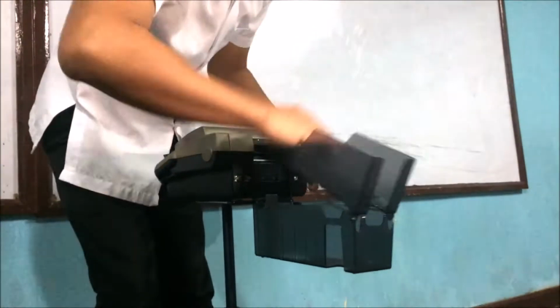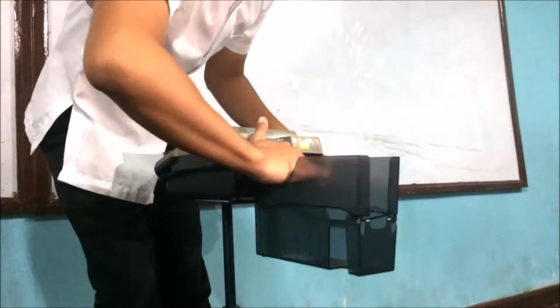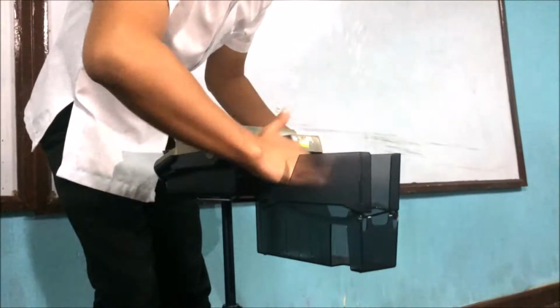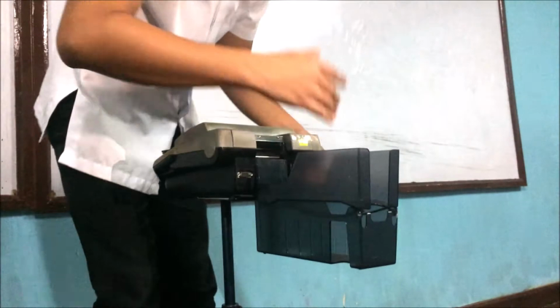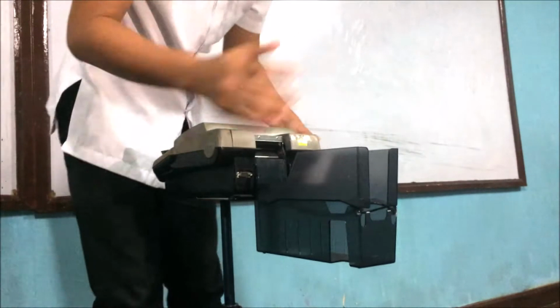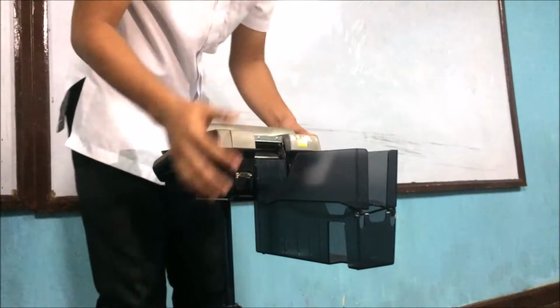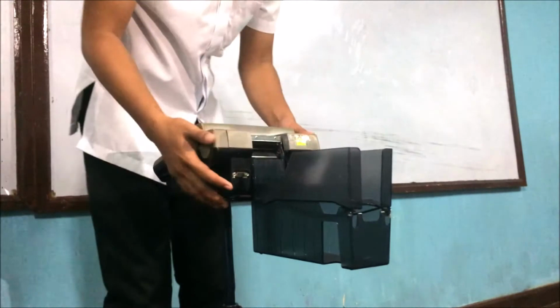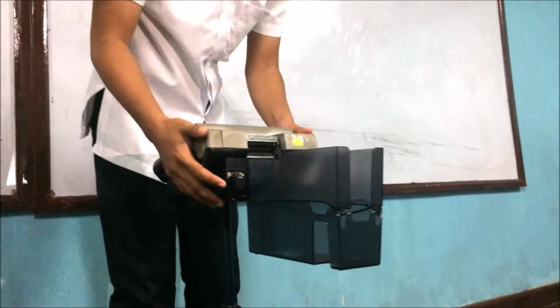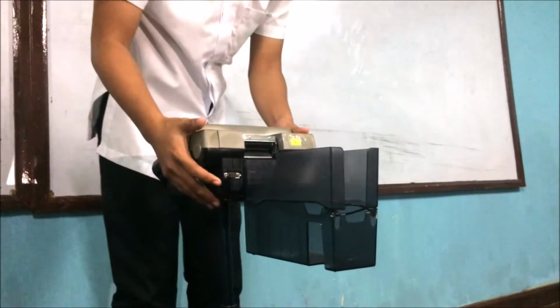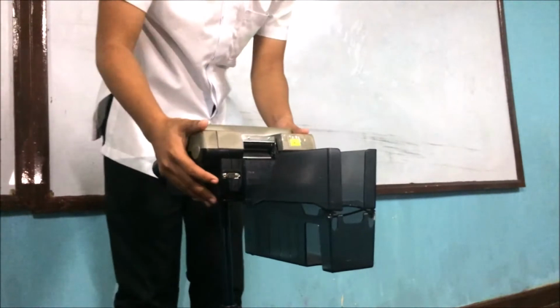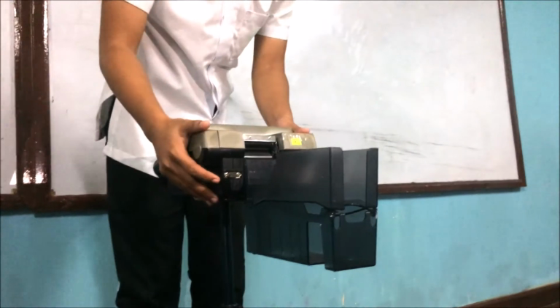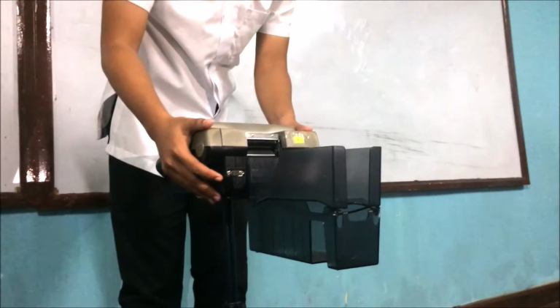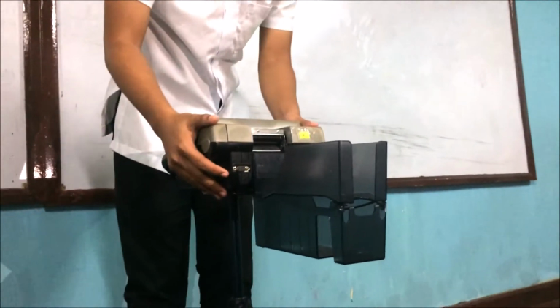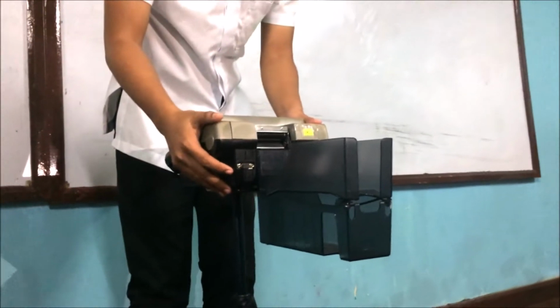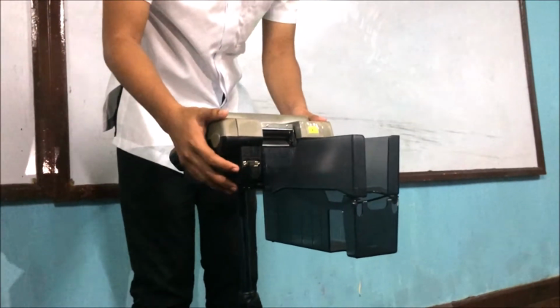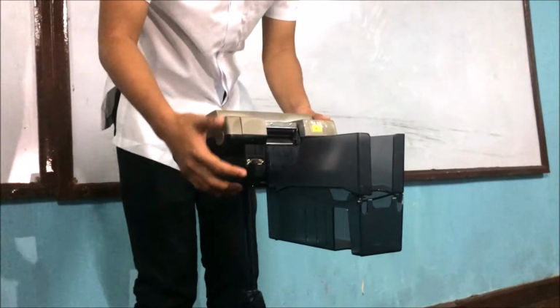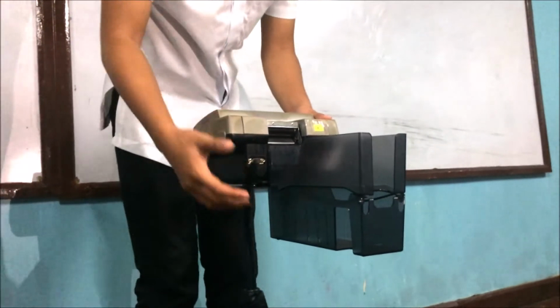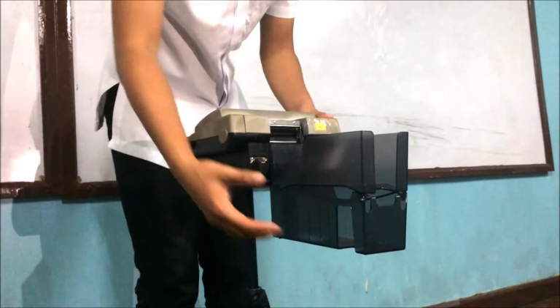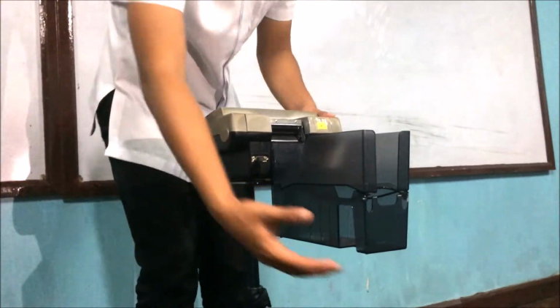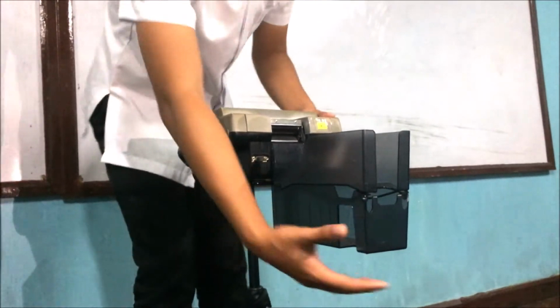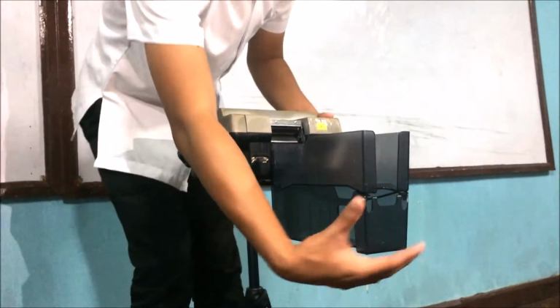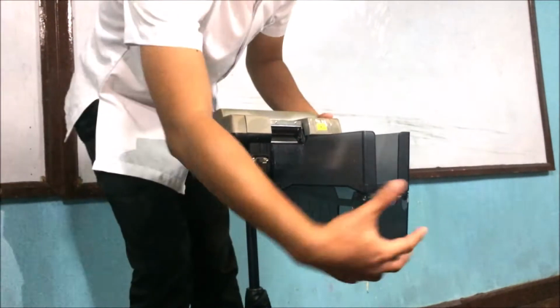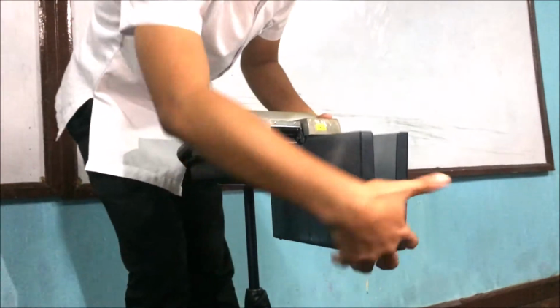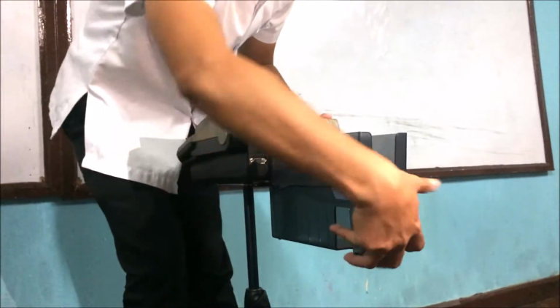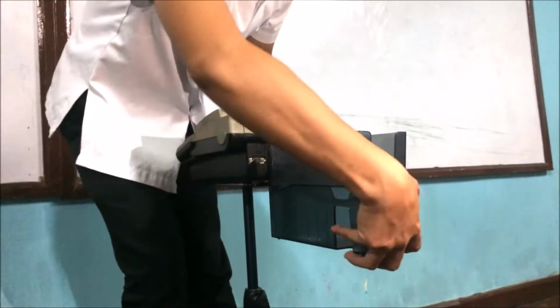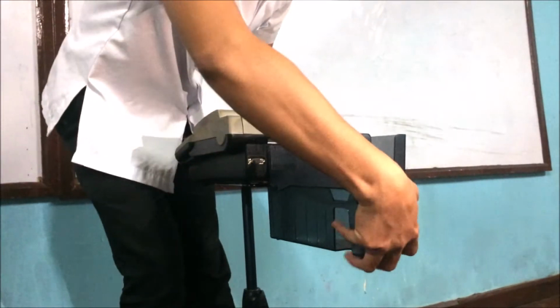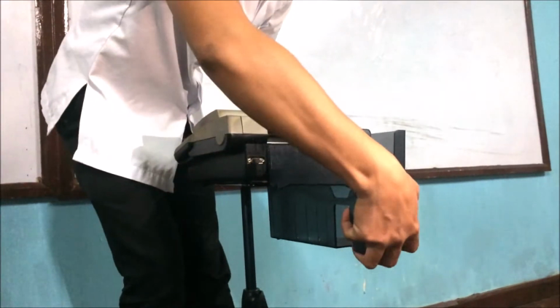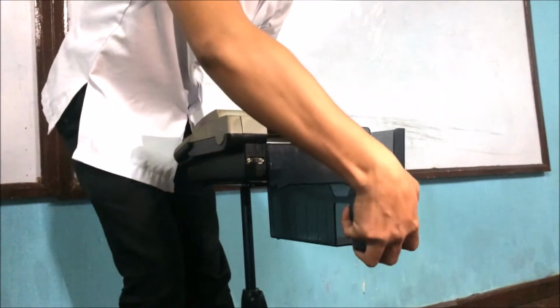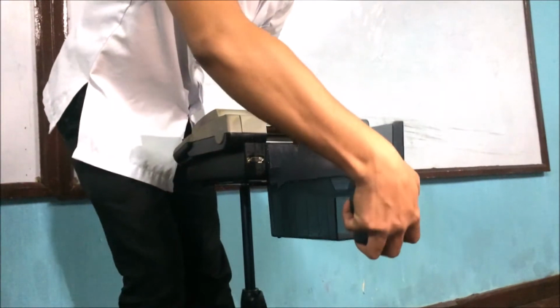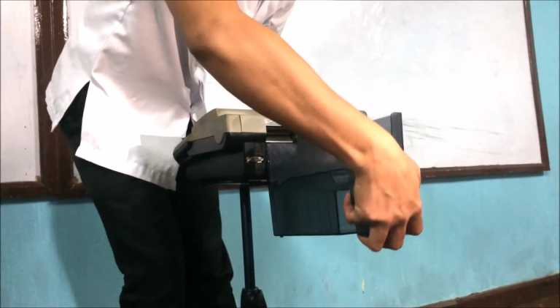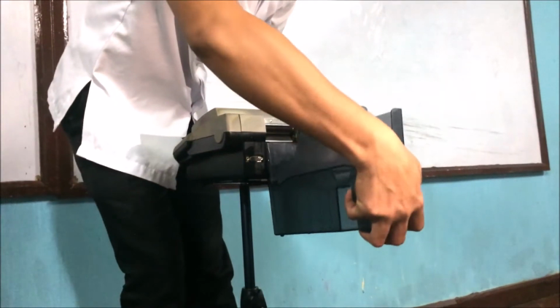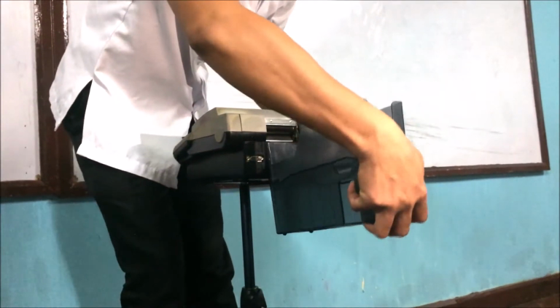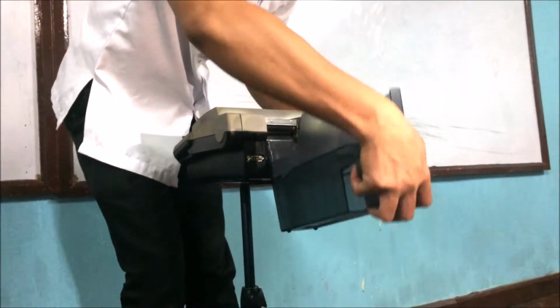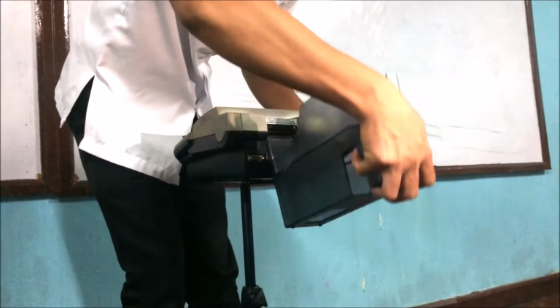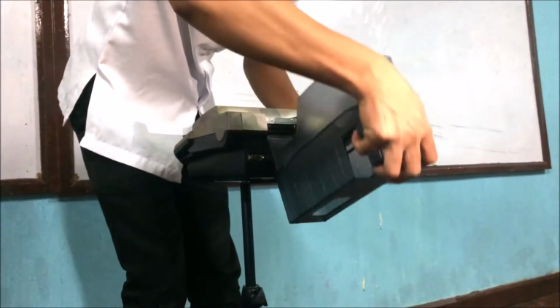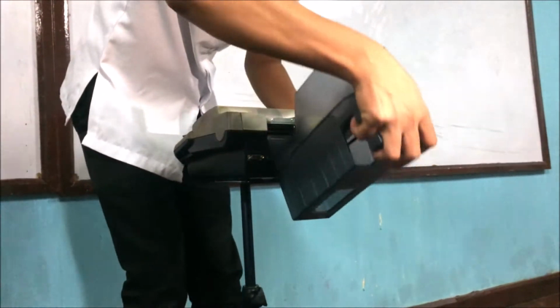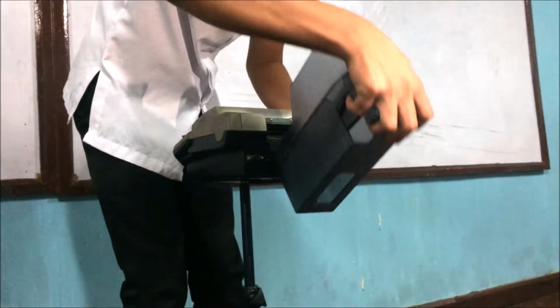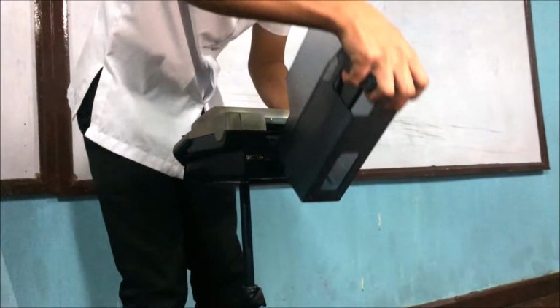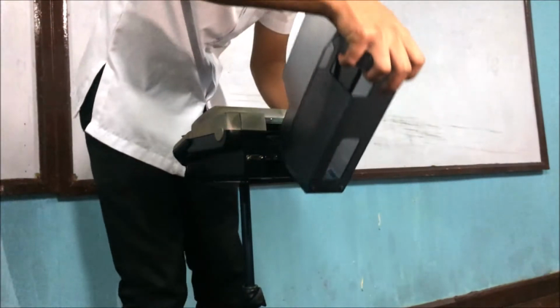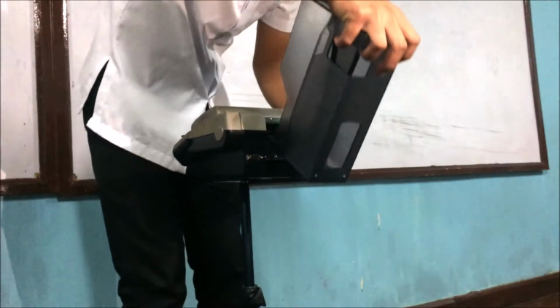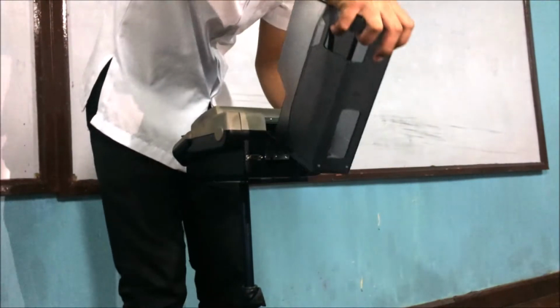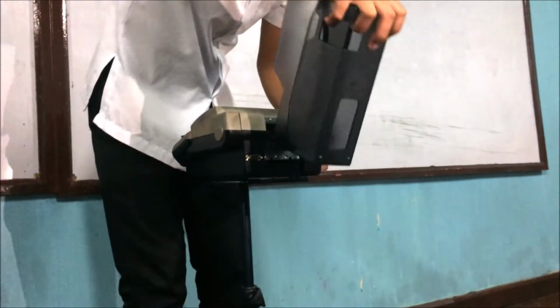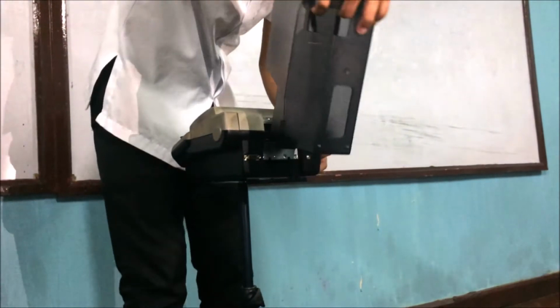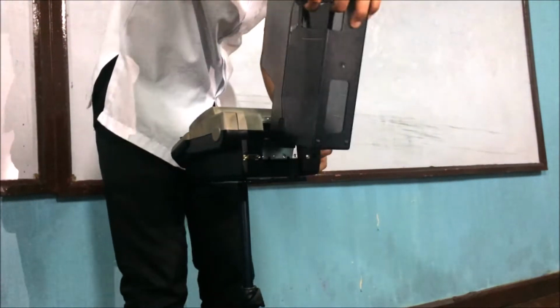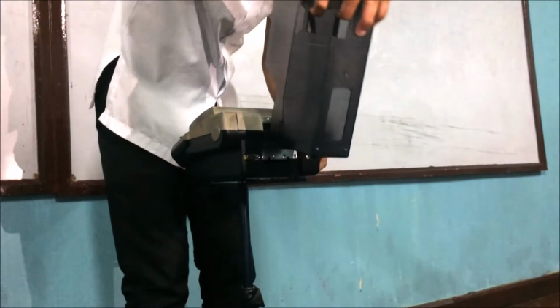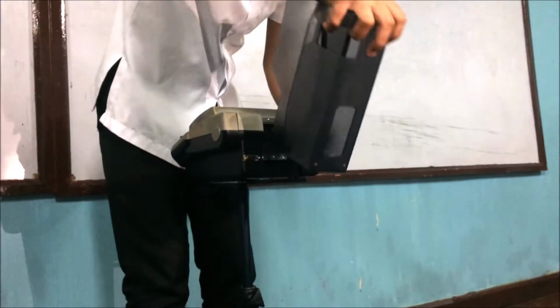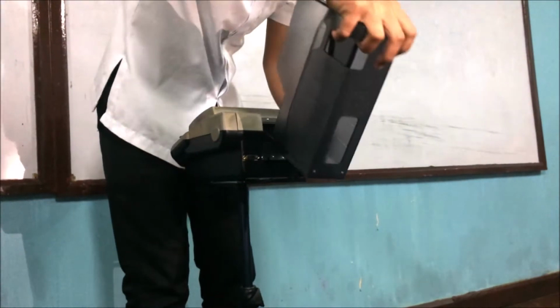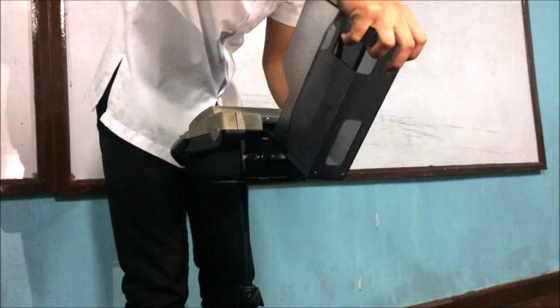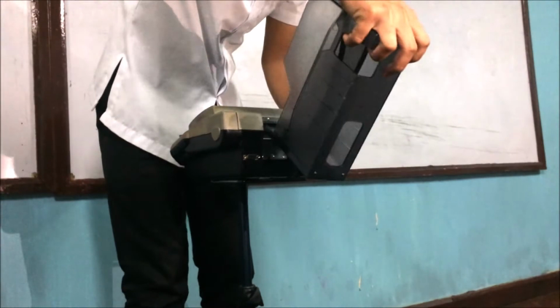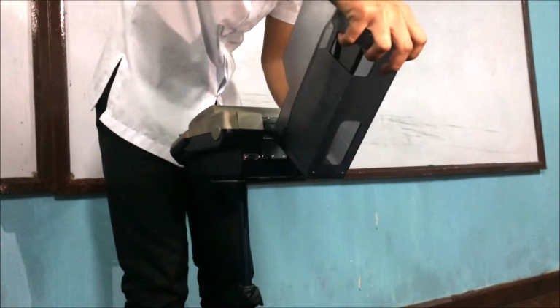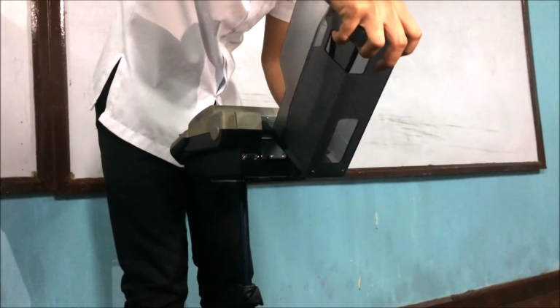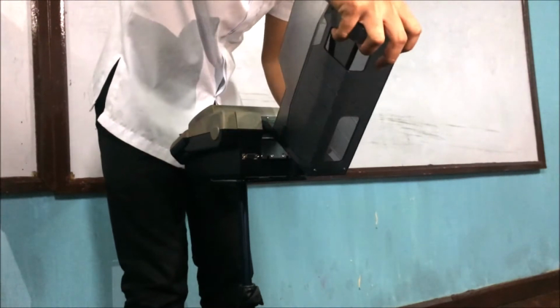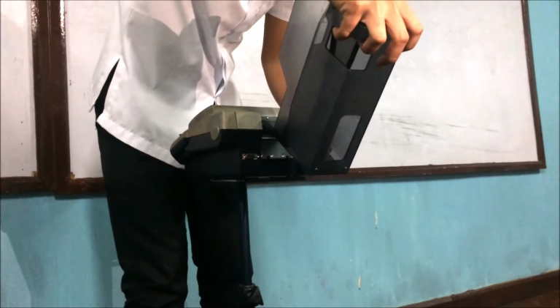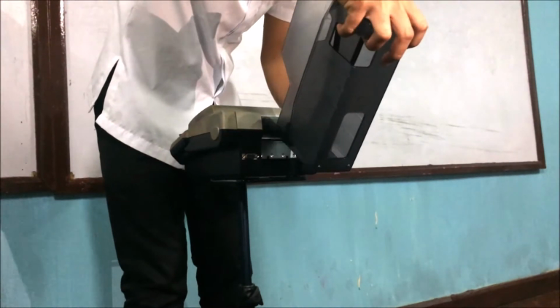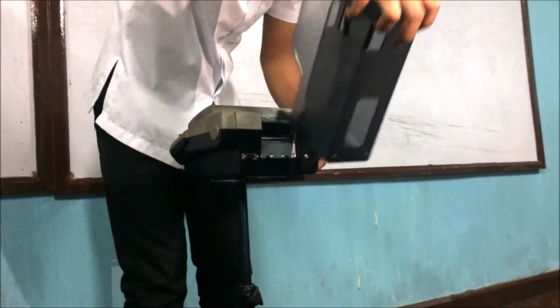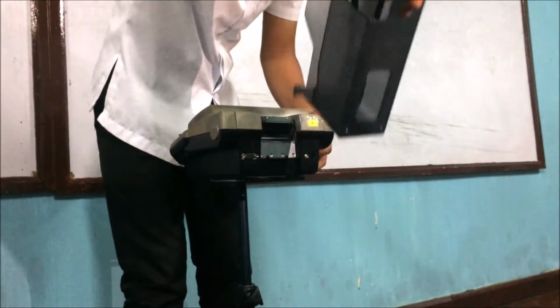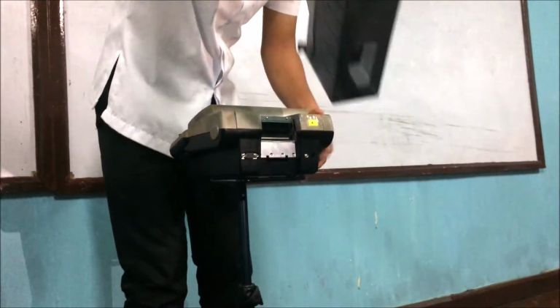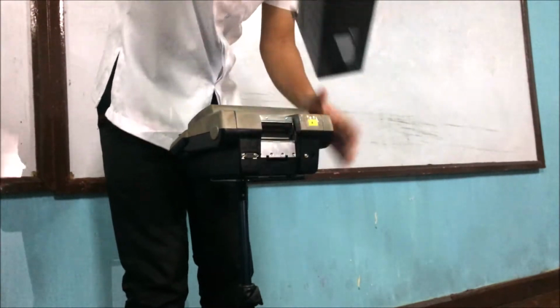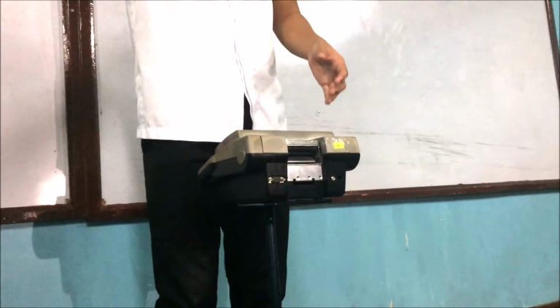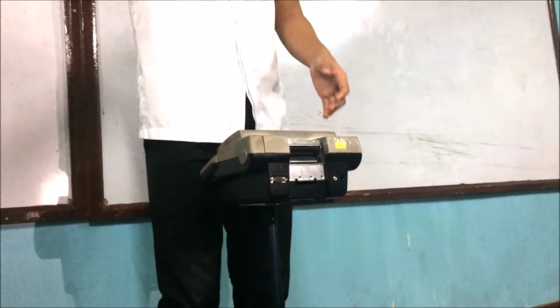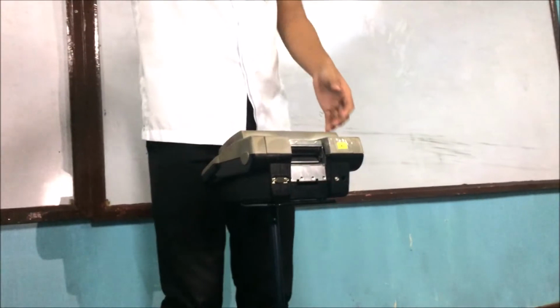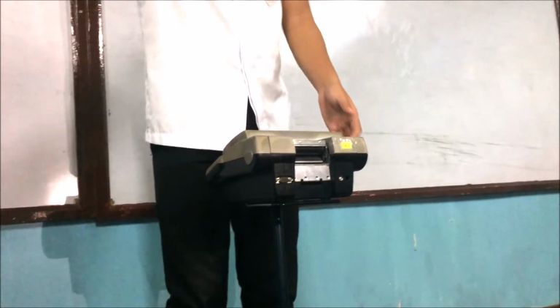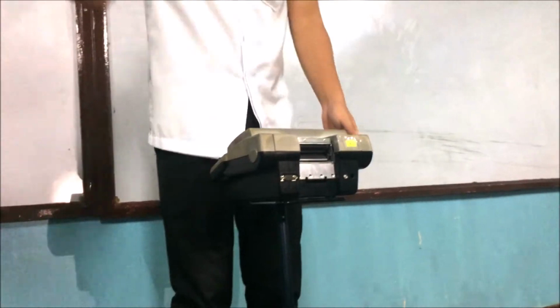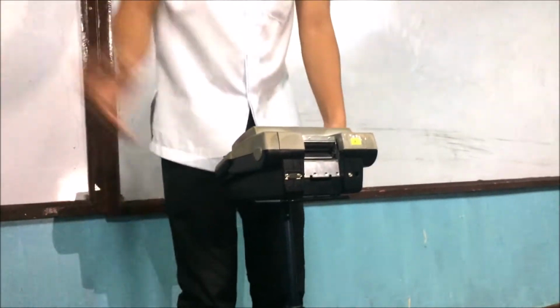Second step: get the paper tray by putting a little force in pushing the back of the tray upwards.